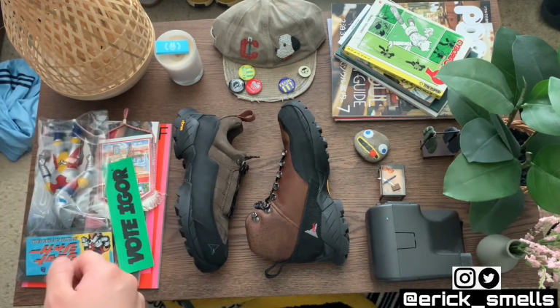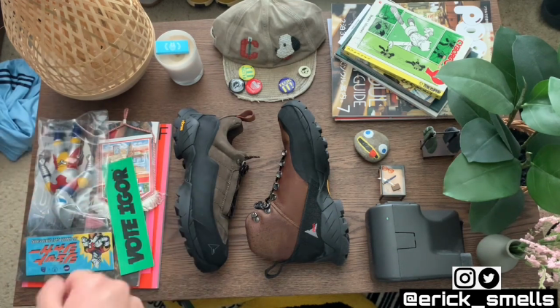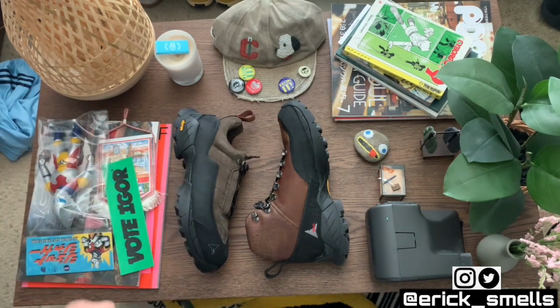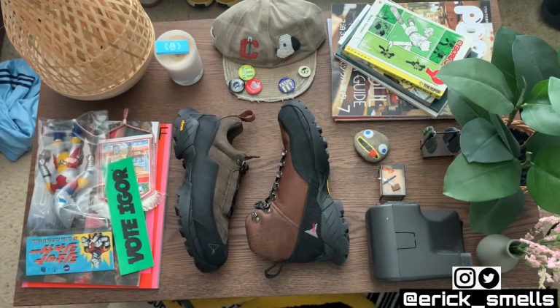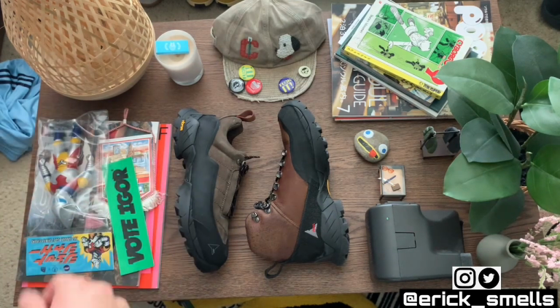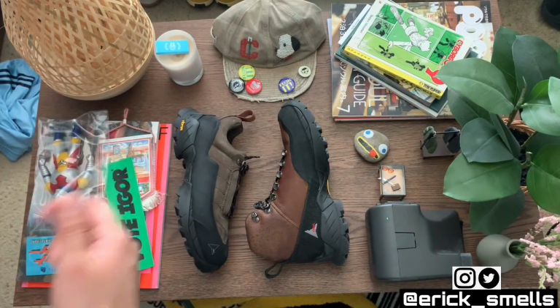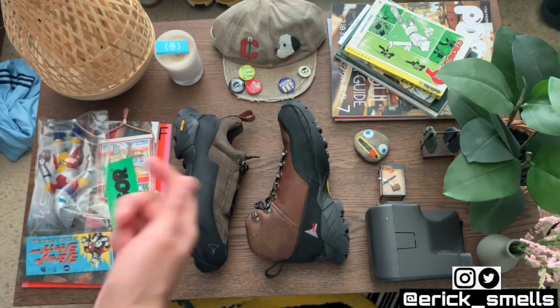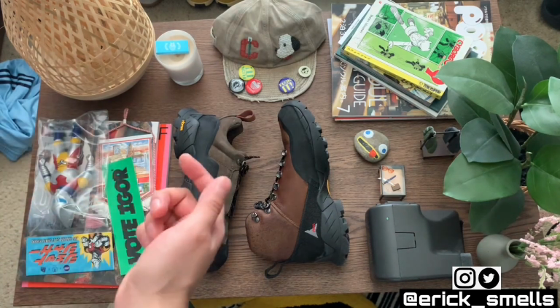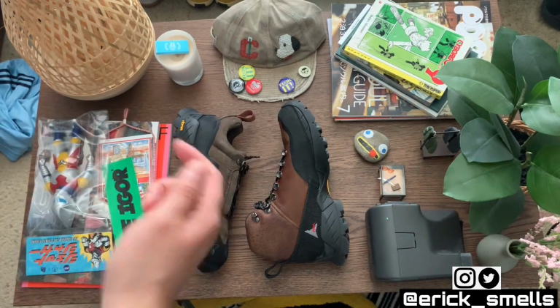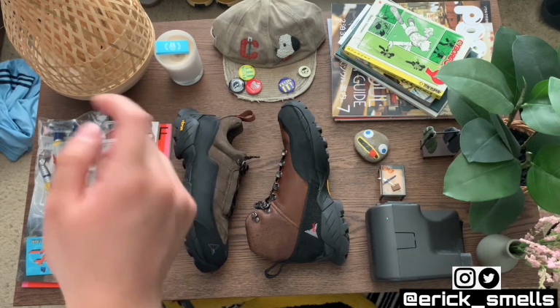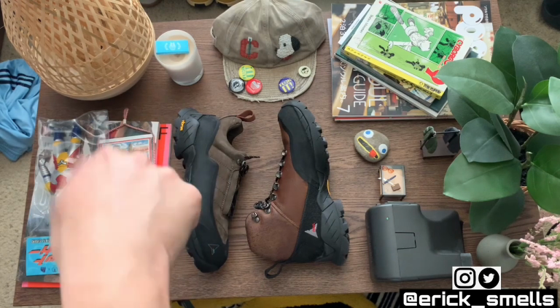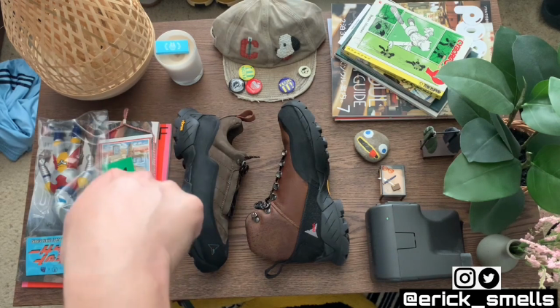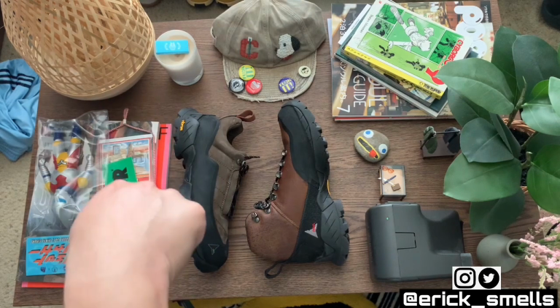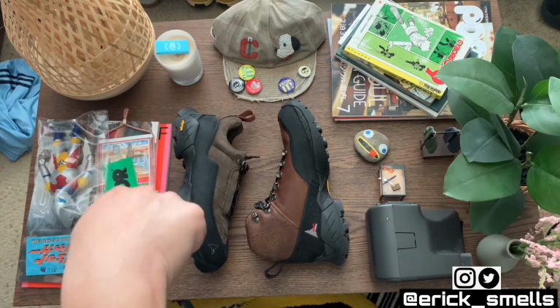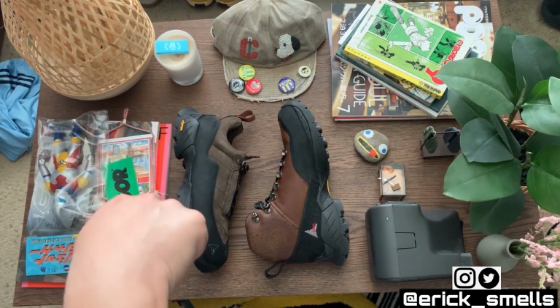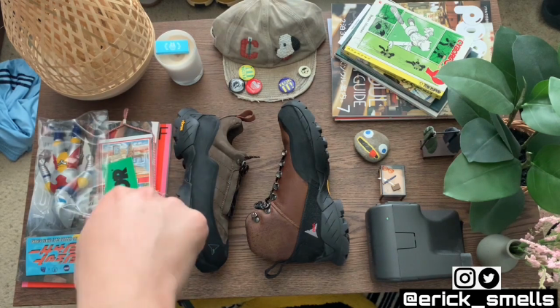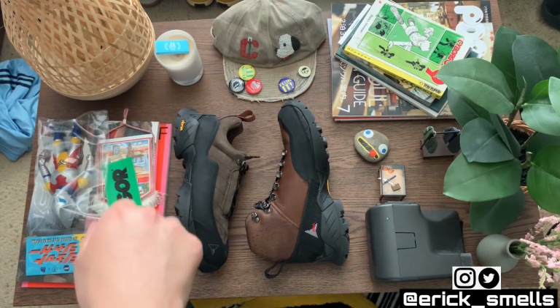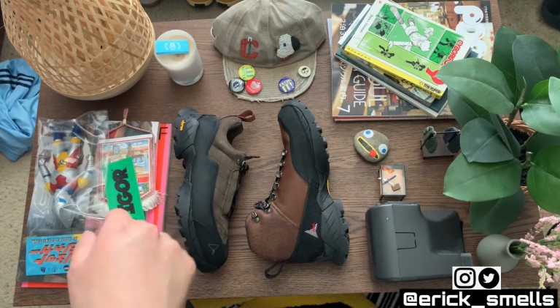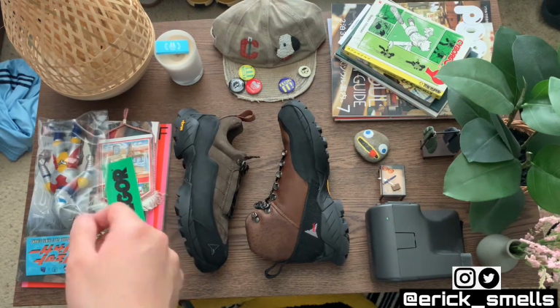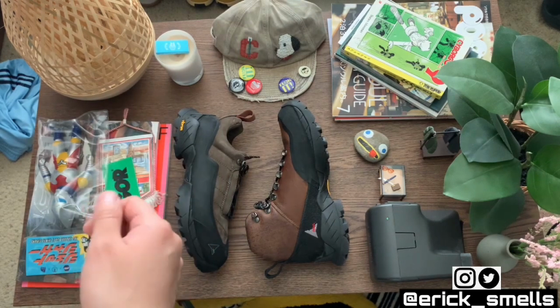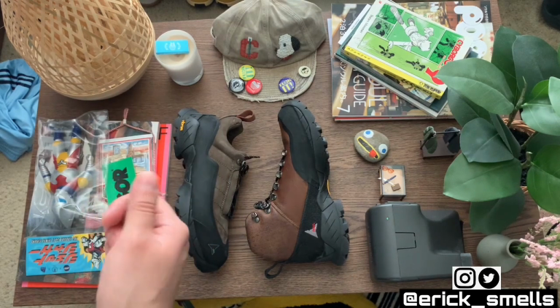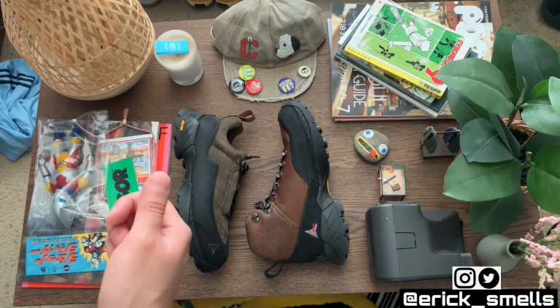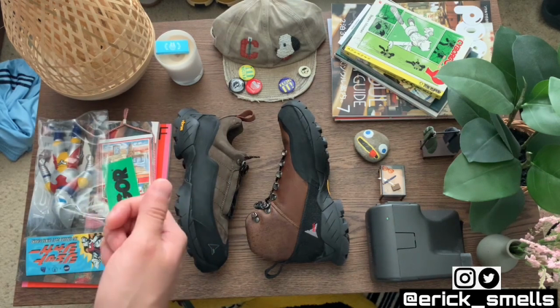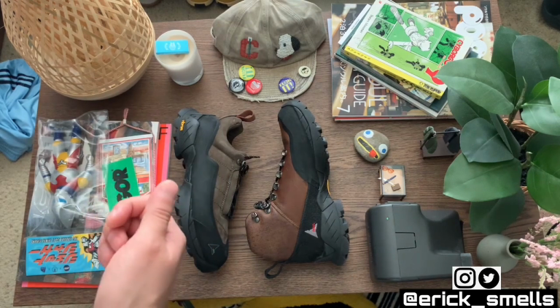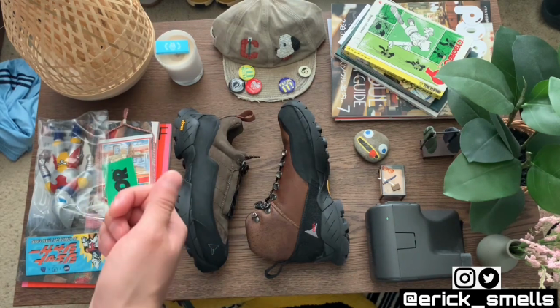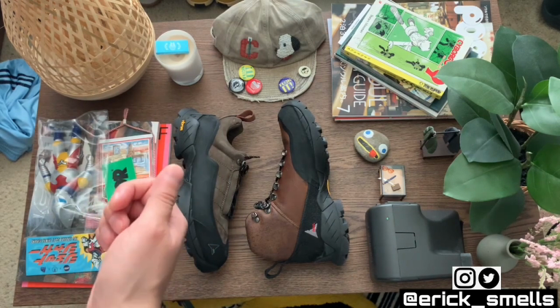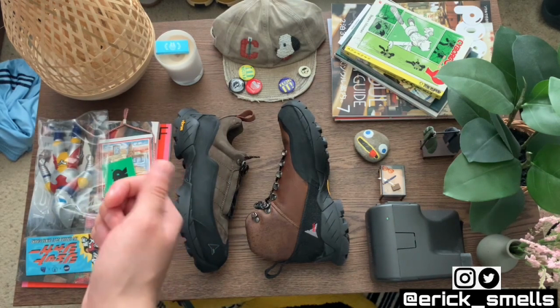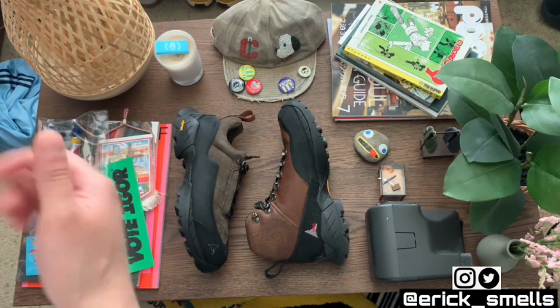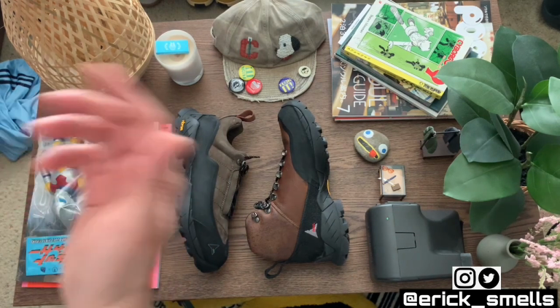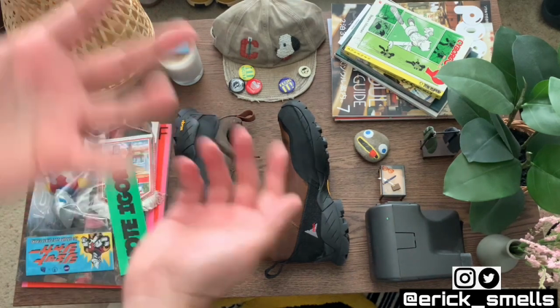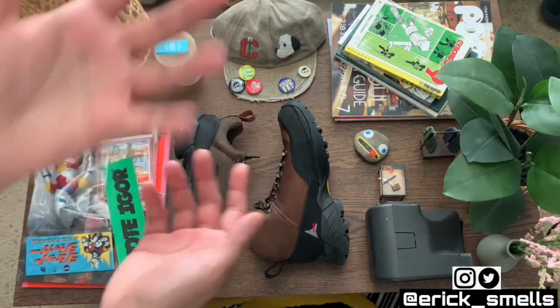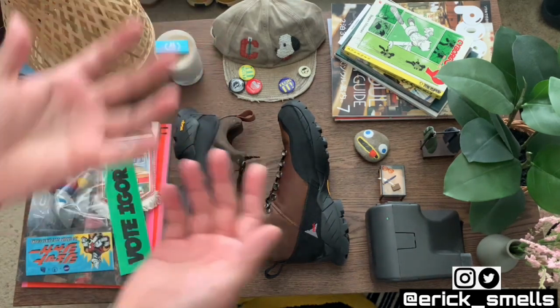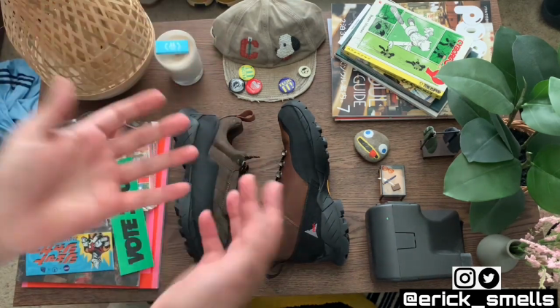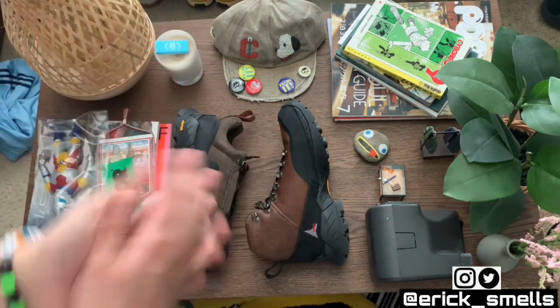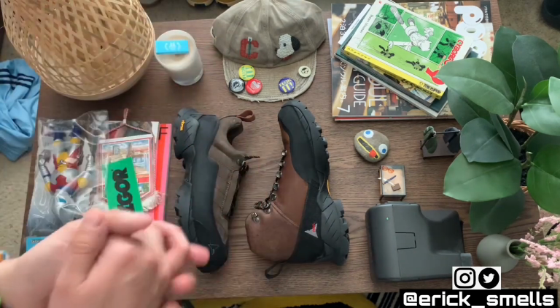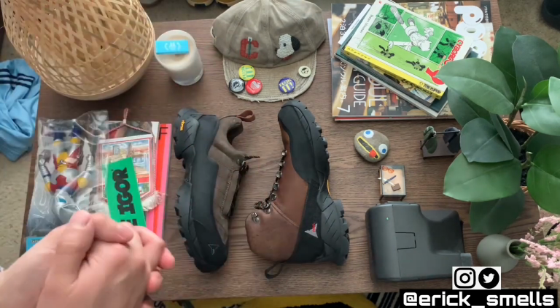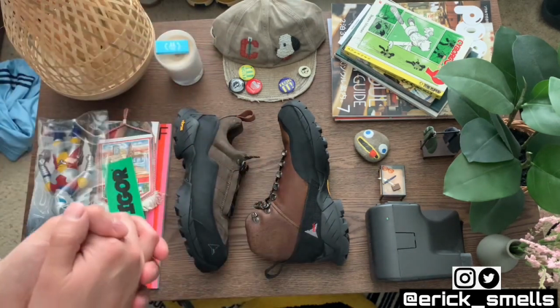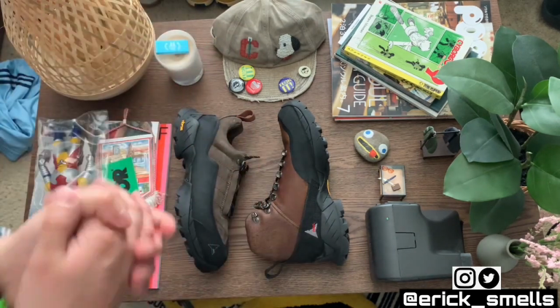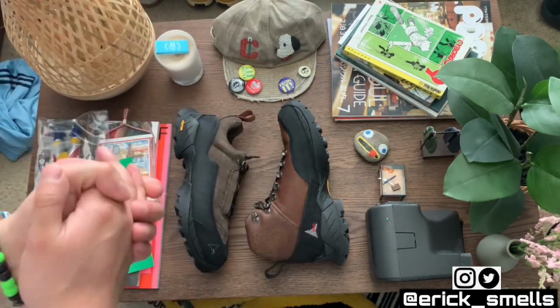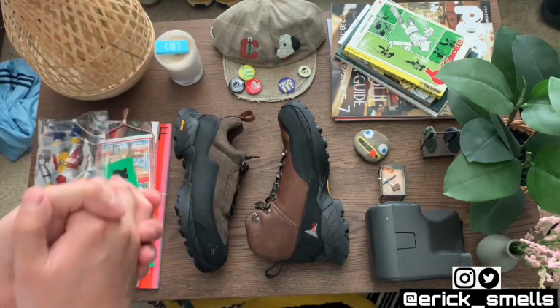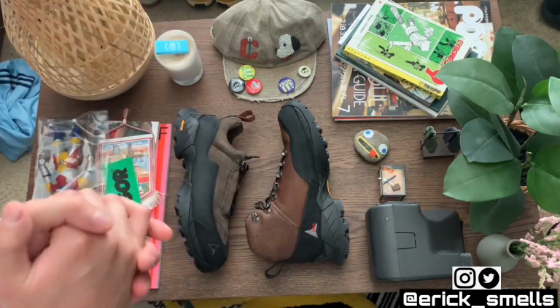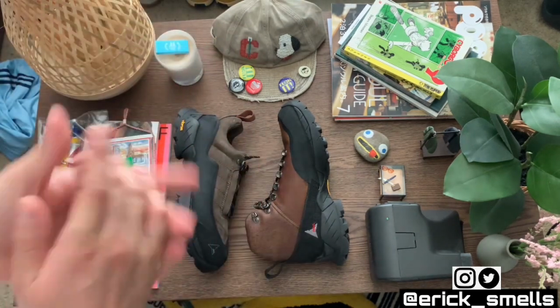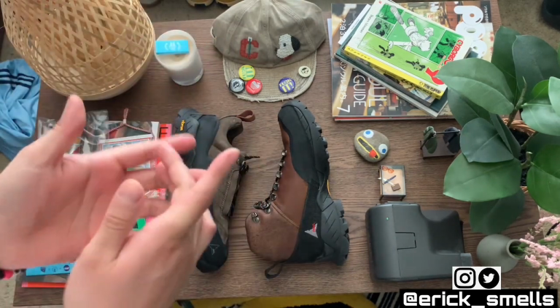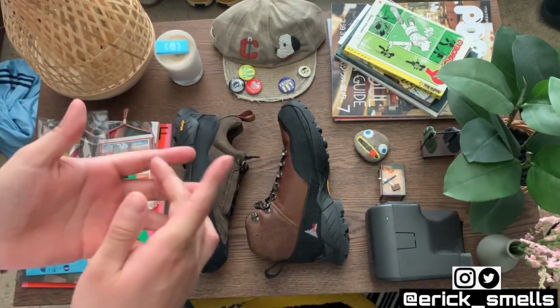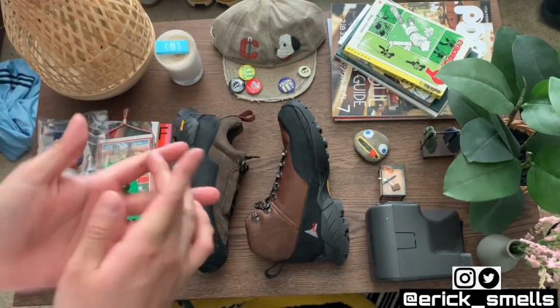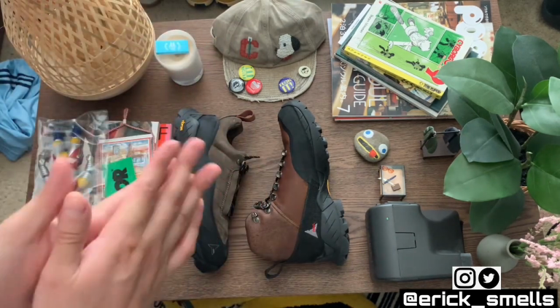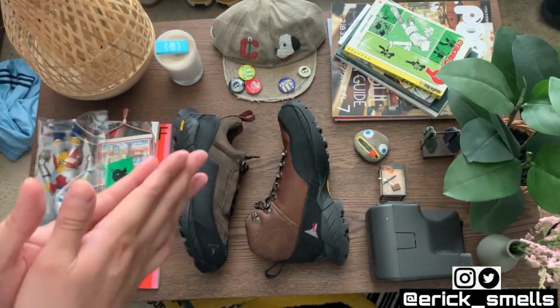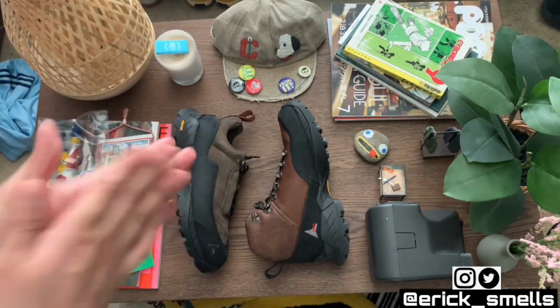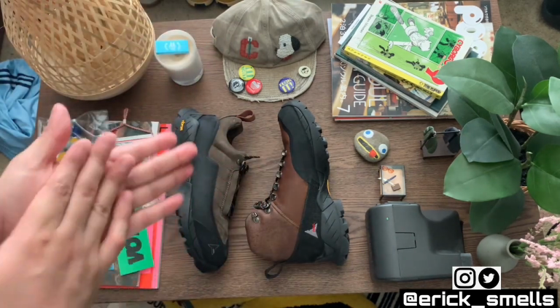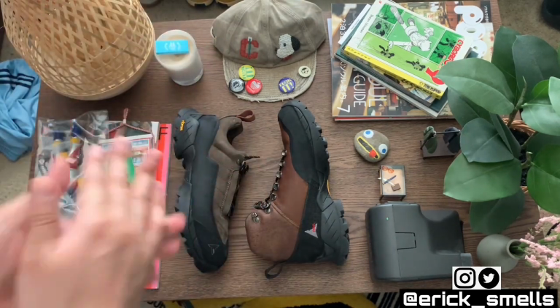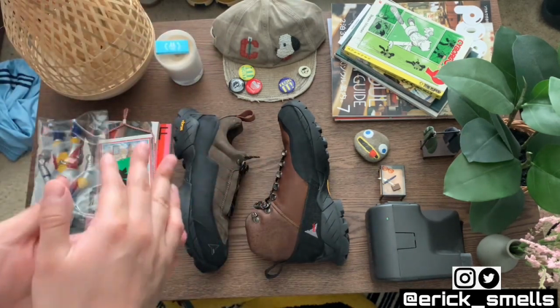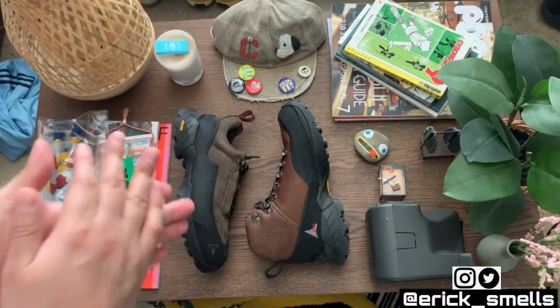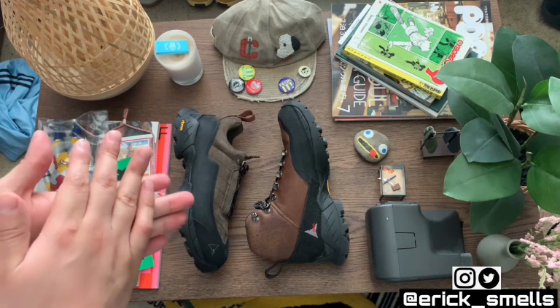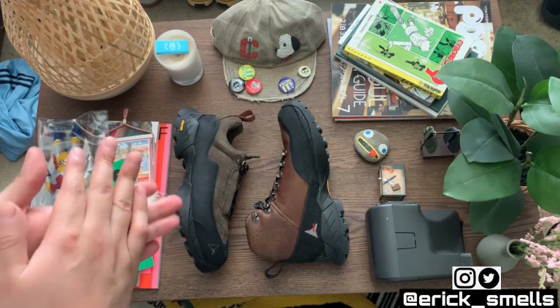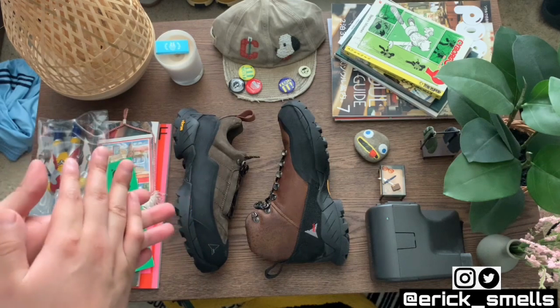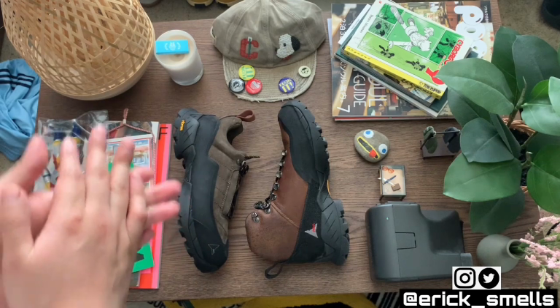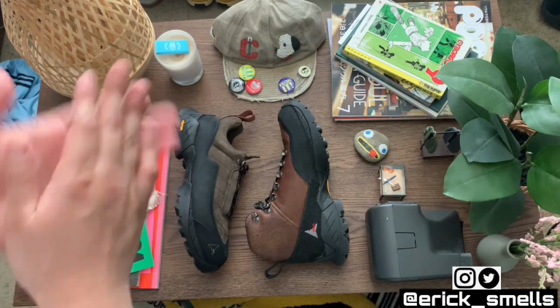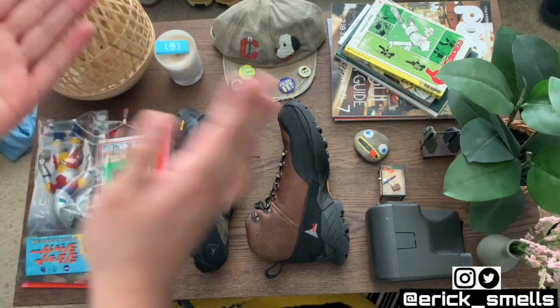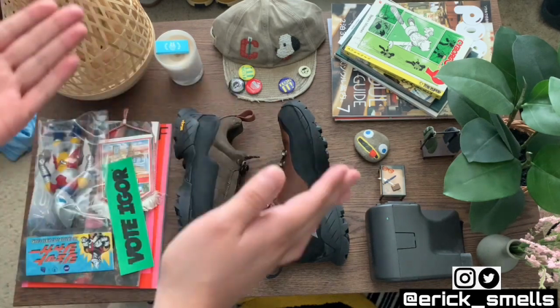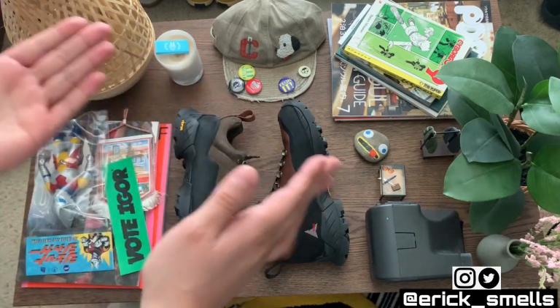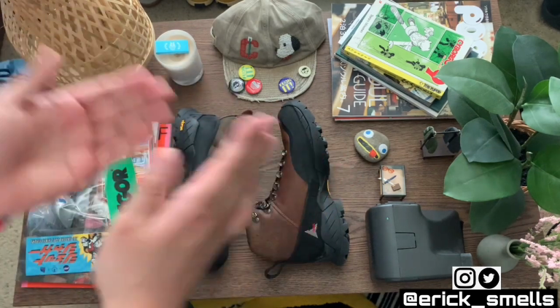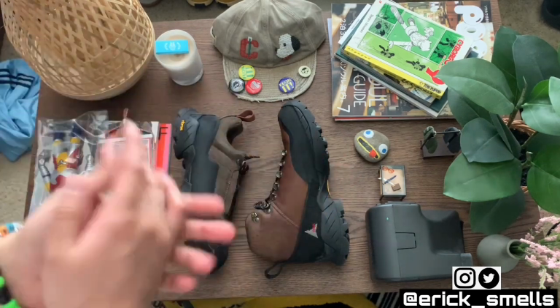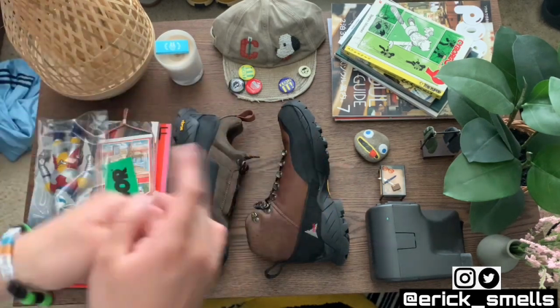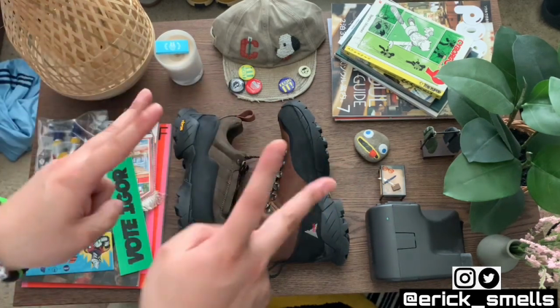Let me know what you guys think about them — shout it out in the comments. What should be my next shoe? Is there something you're curious about? Until next time, guys — peace.